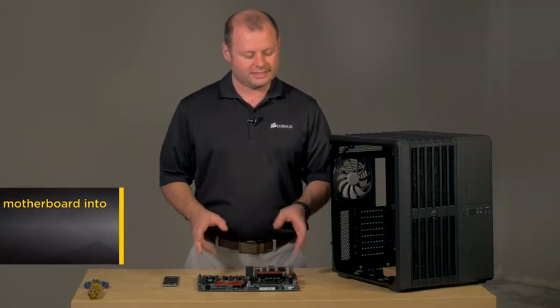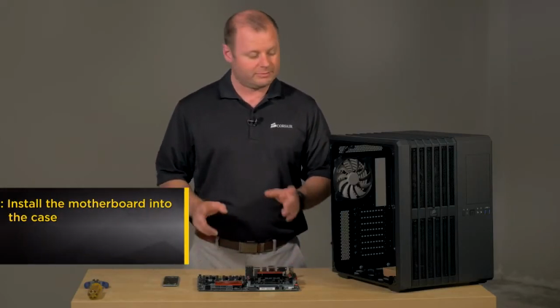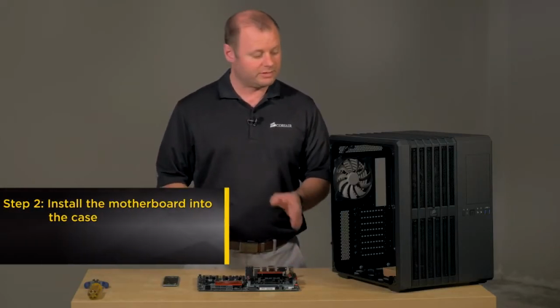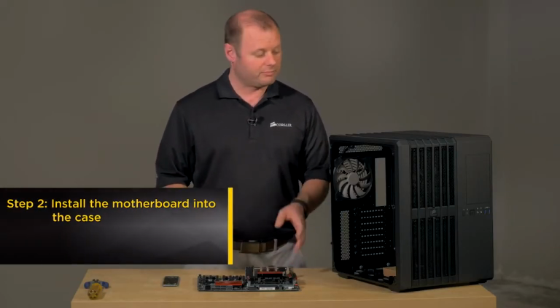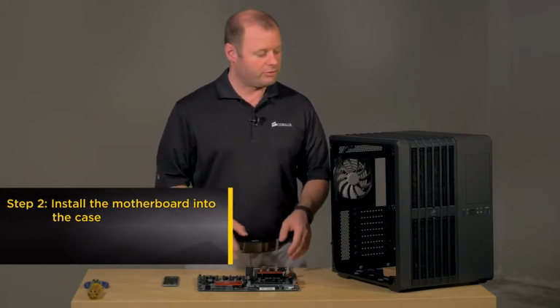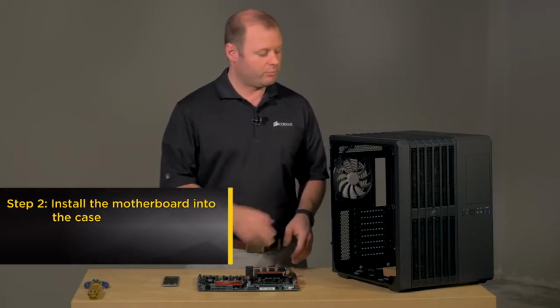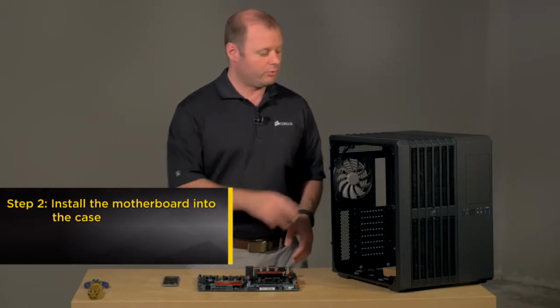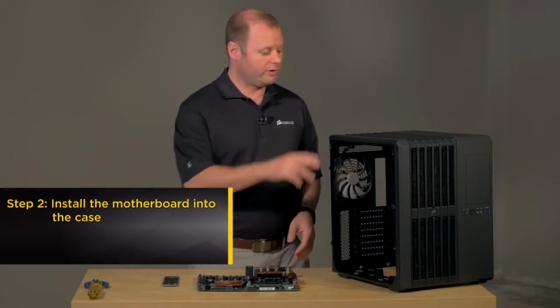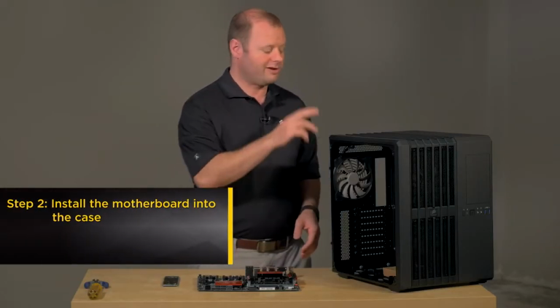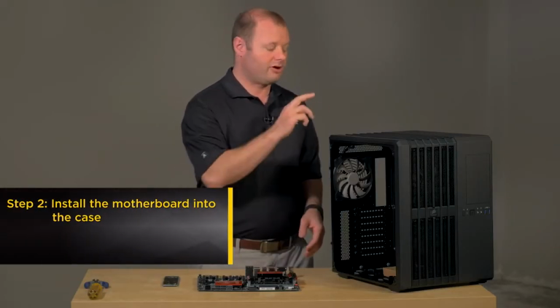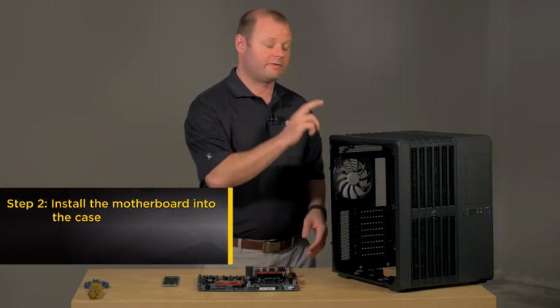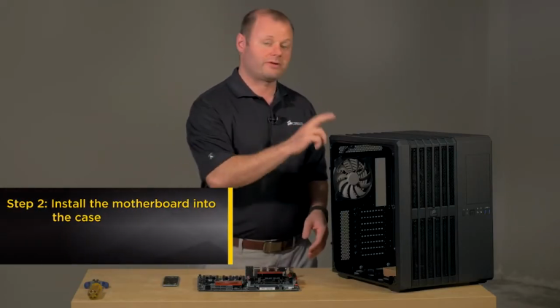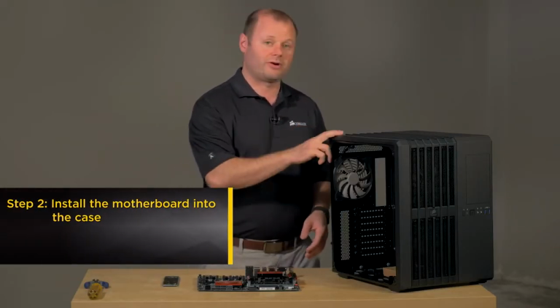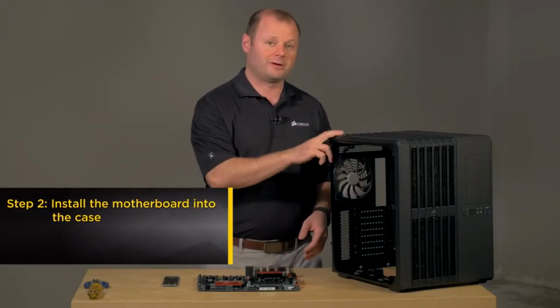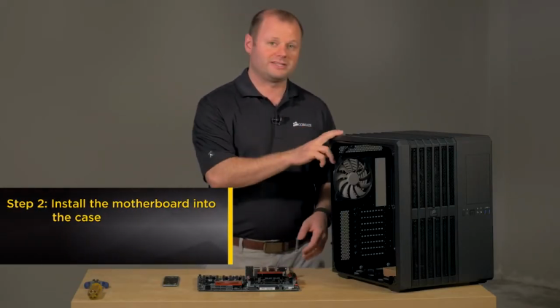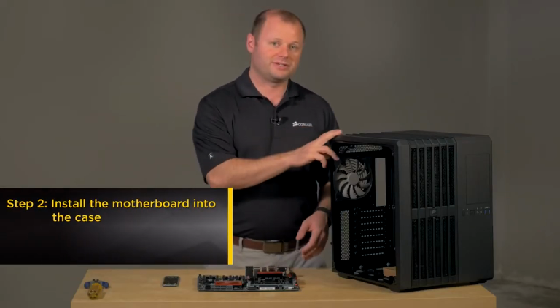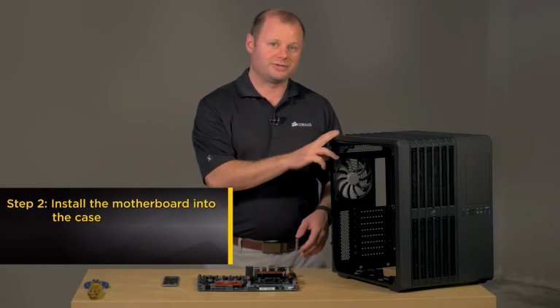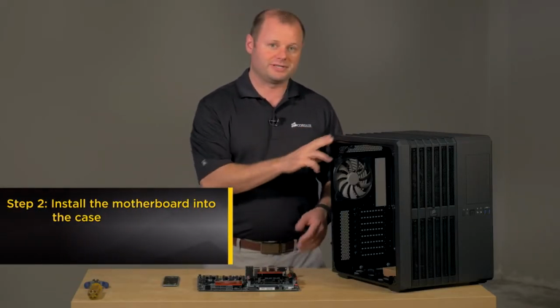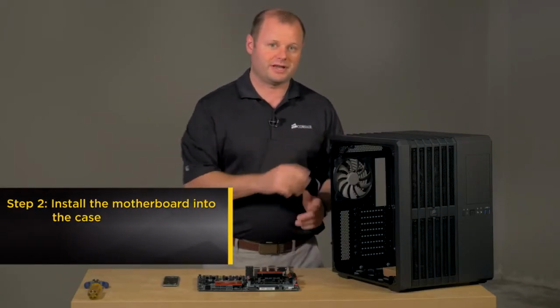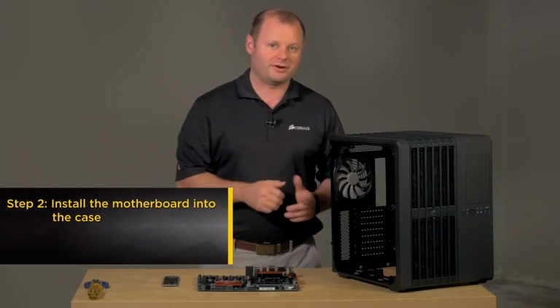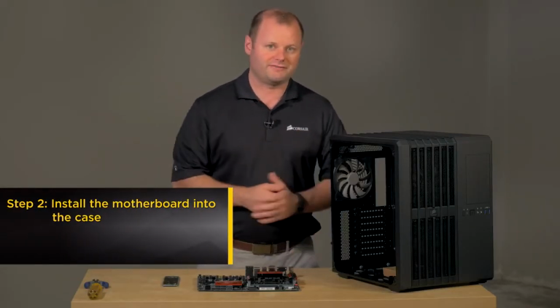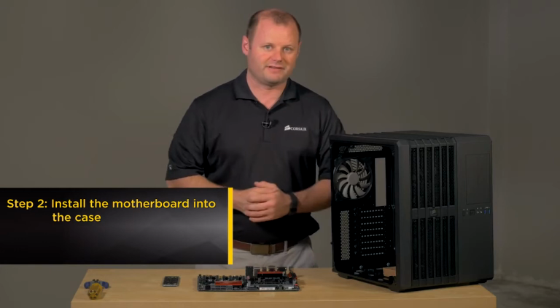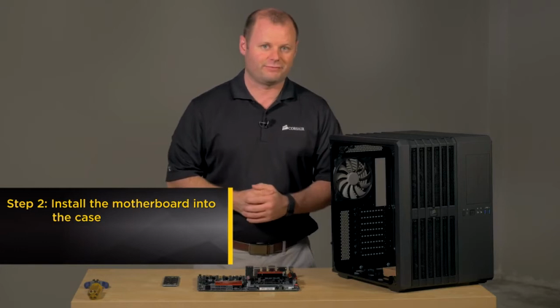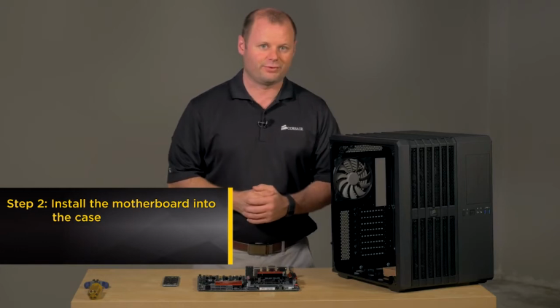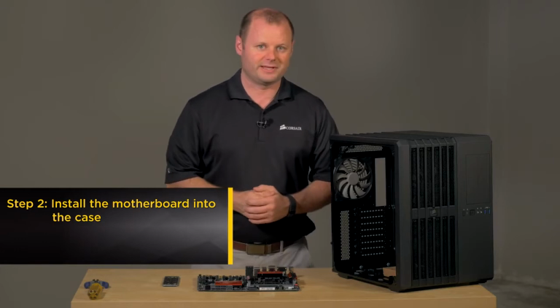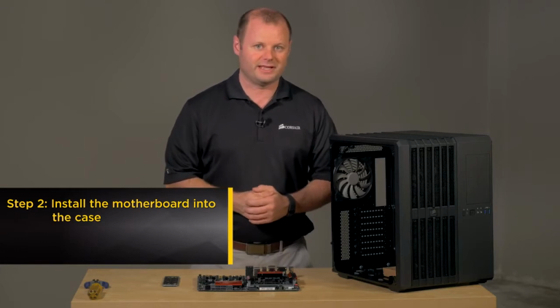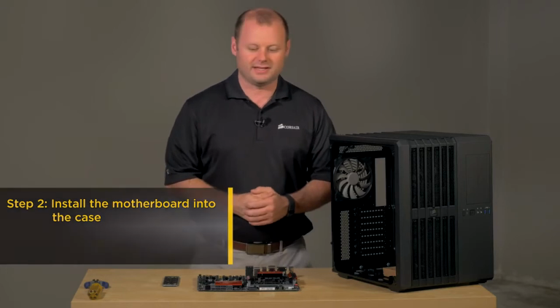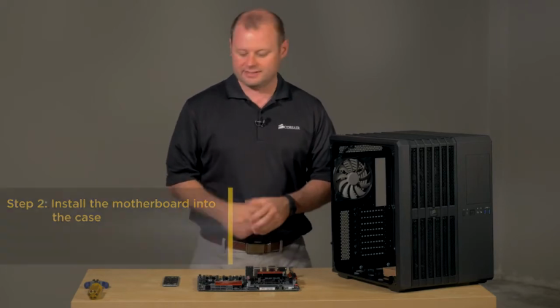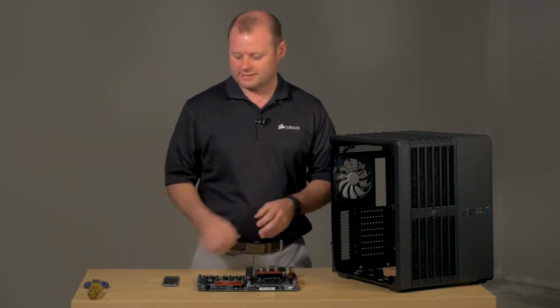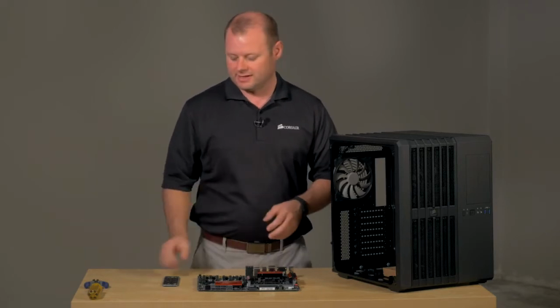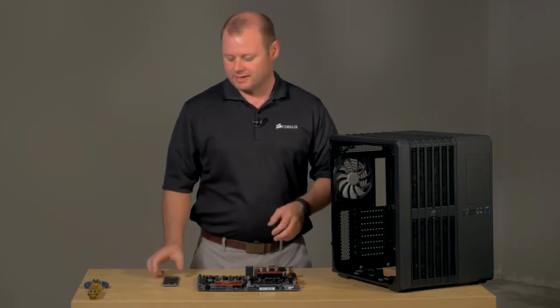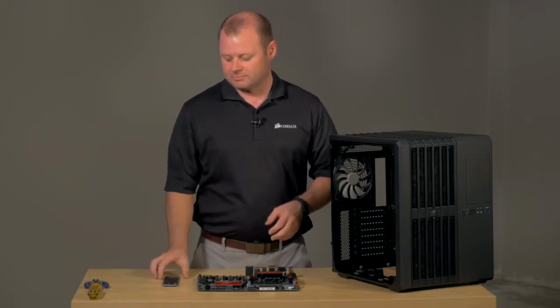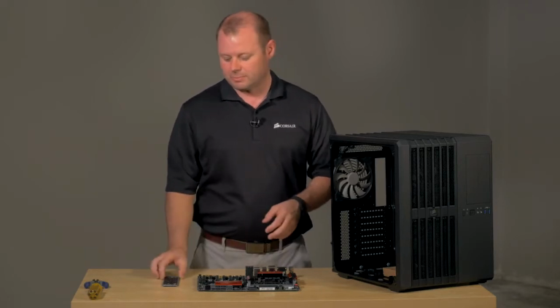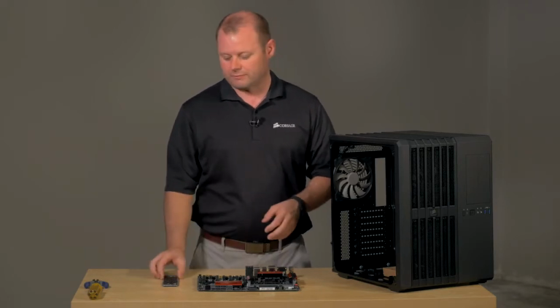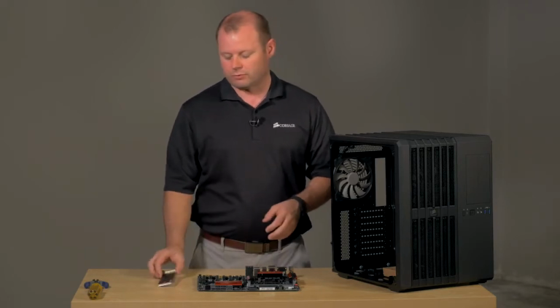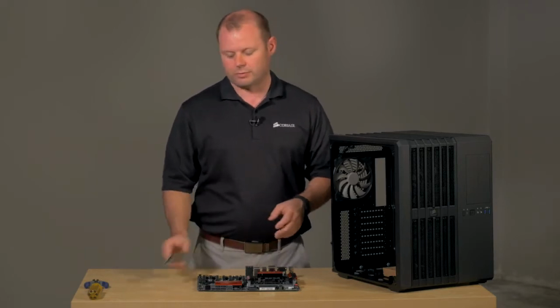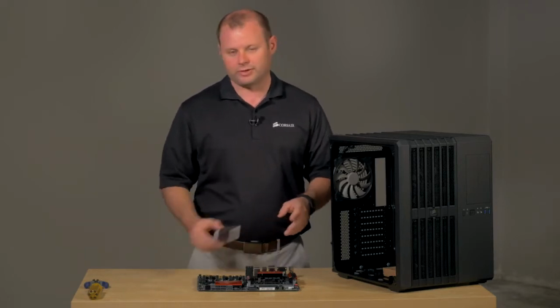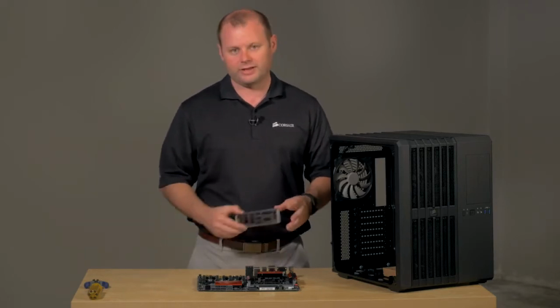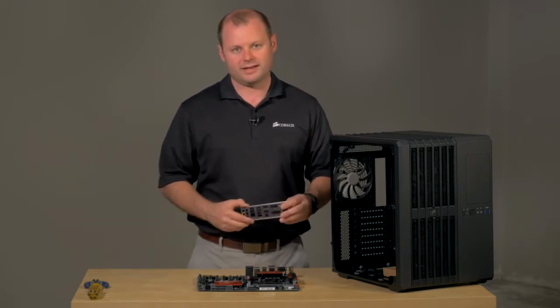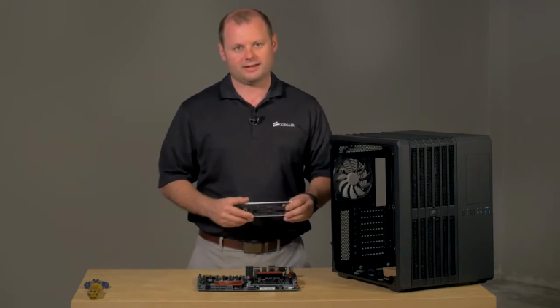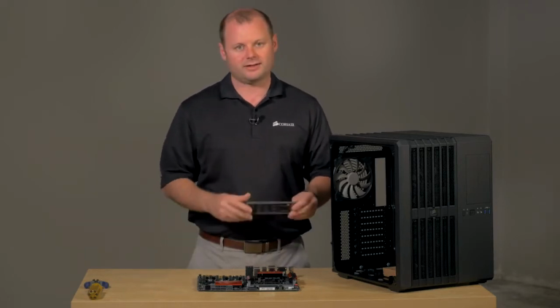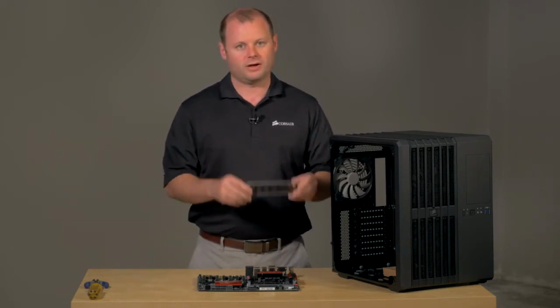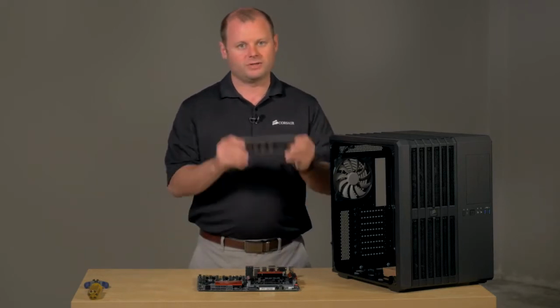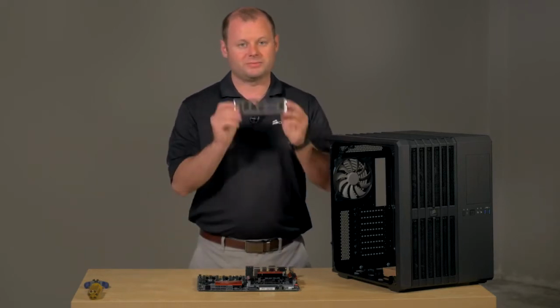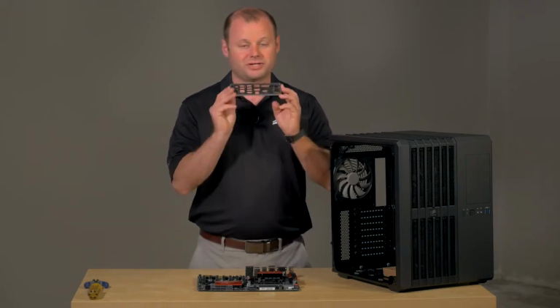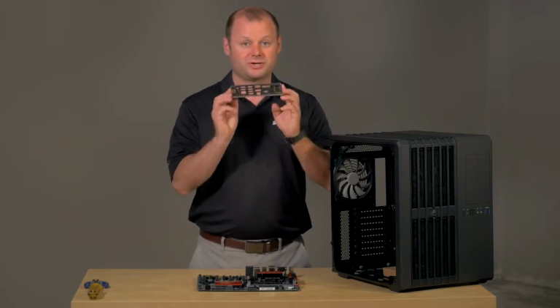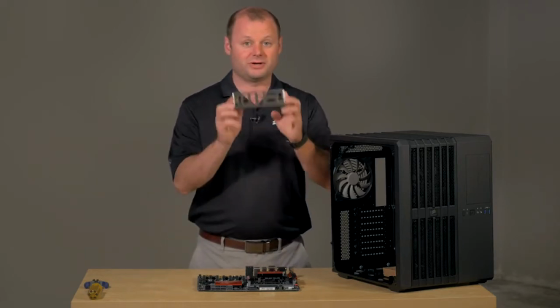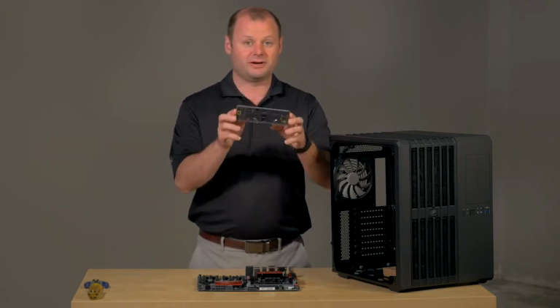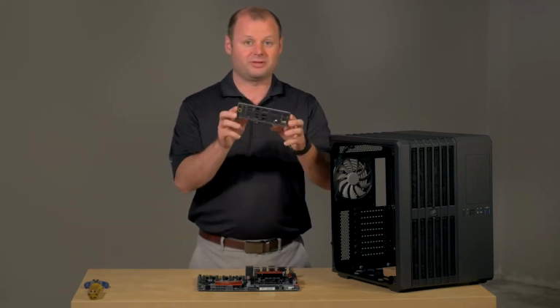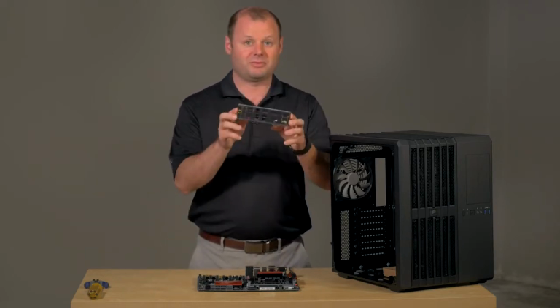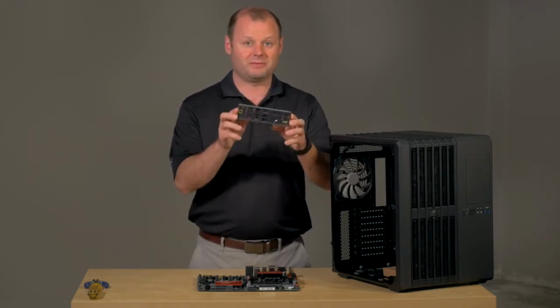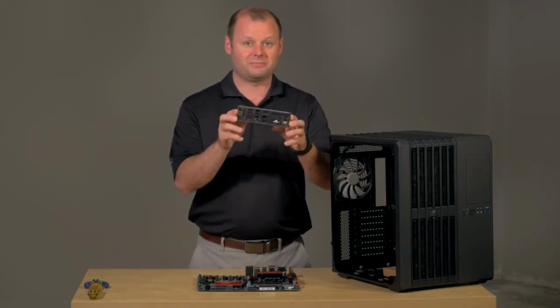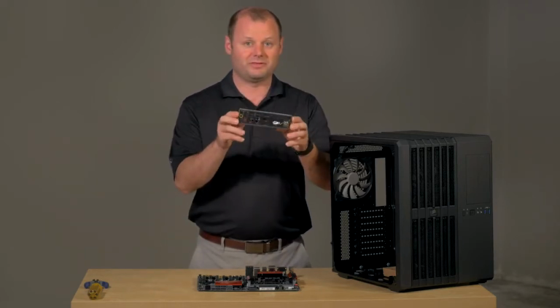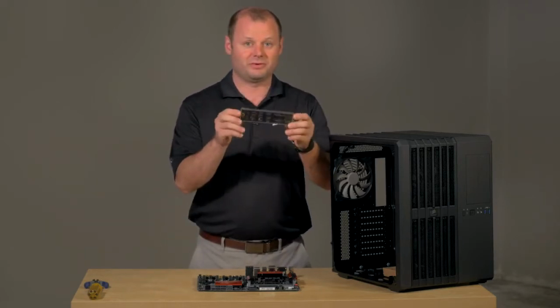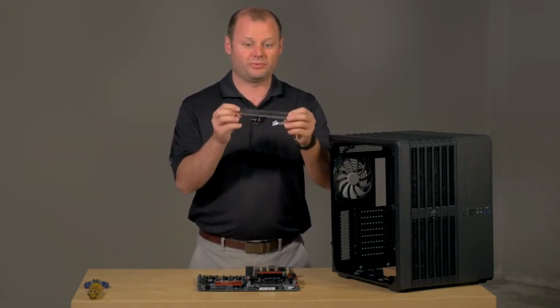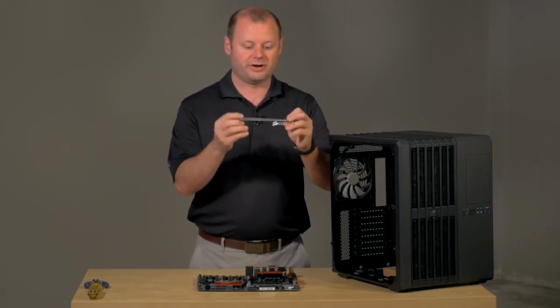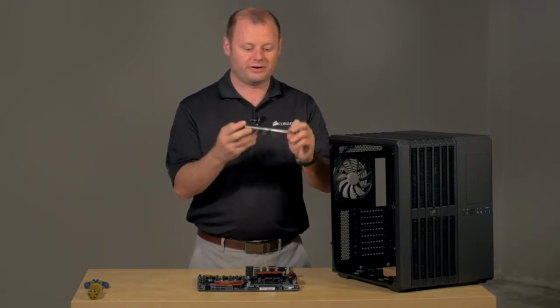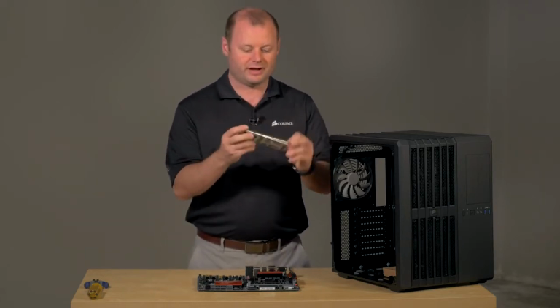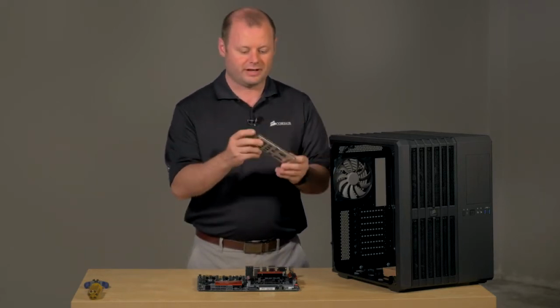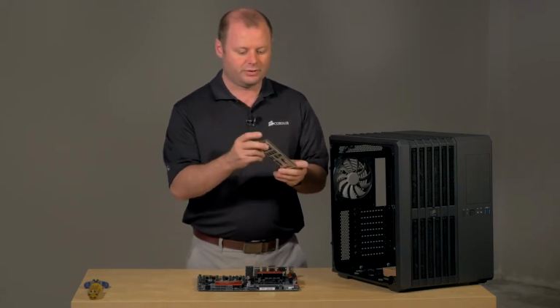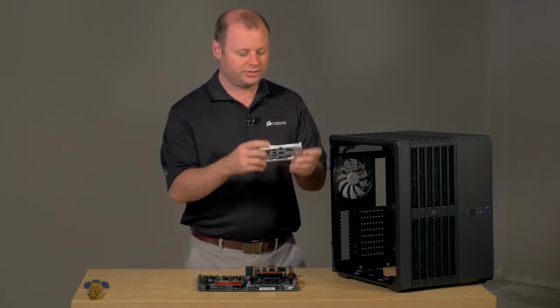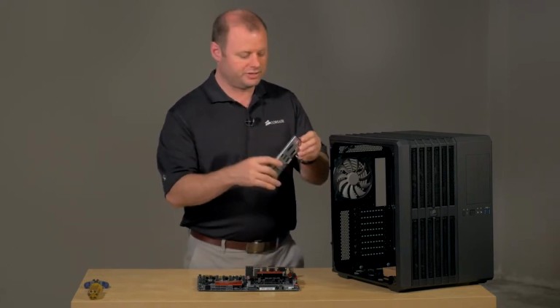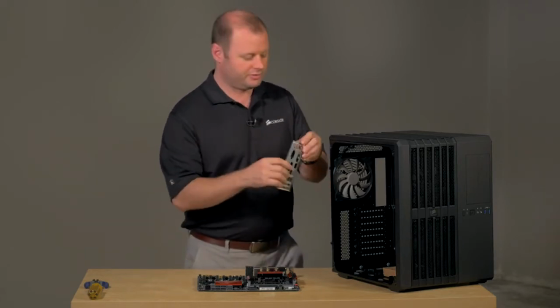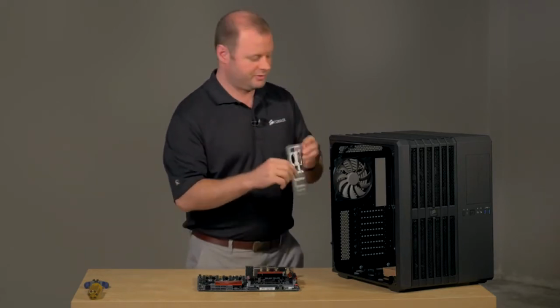It's time to get the motherboard in our Carbide Series Air 540 case. But before we do that, always make sure you pop in the rear I/O shield.